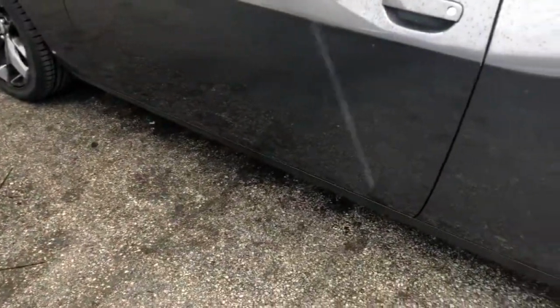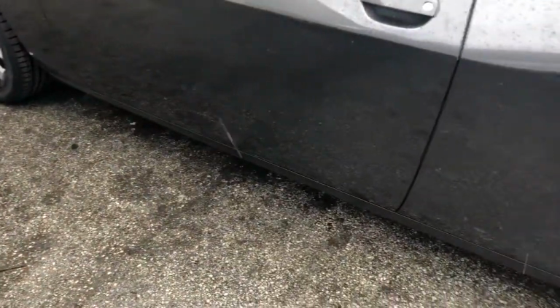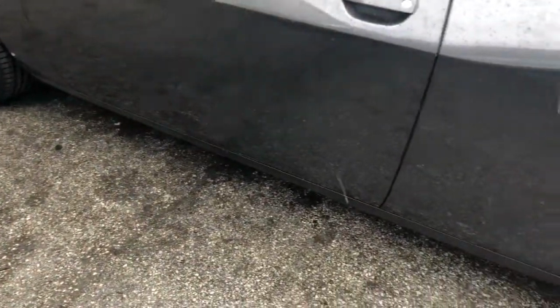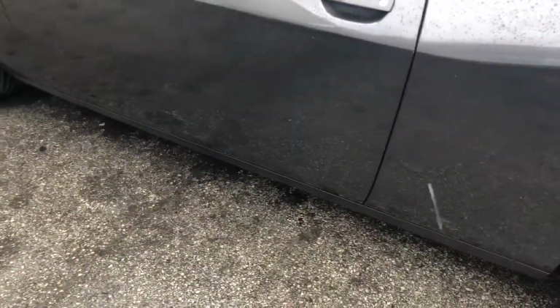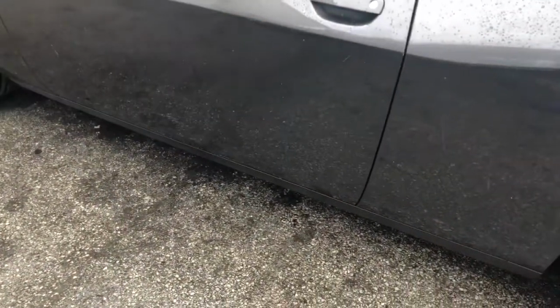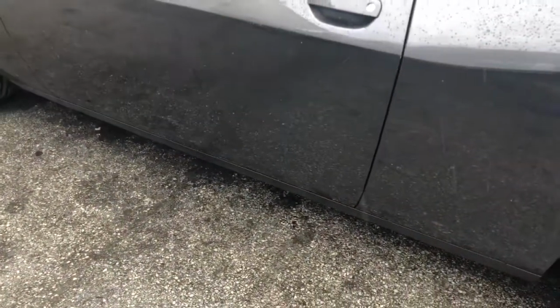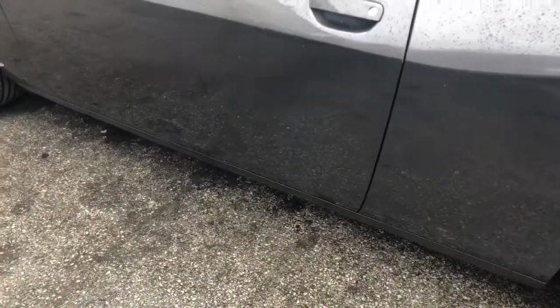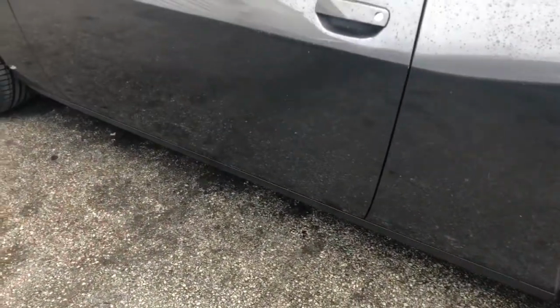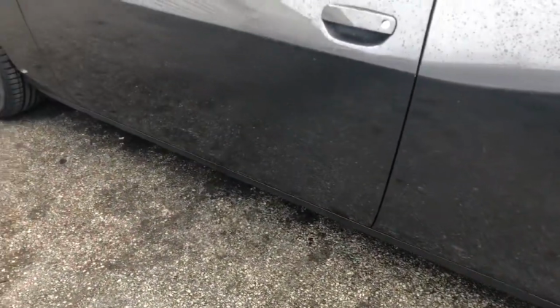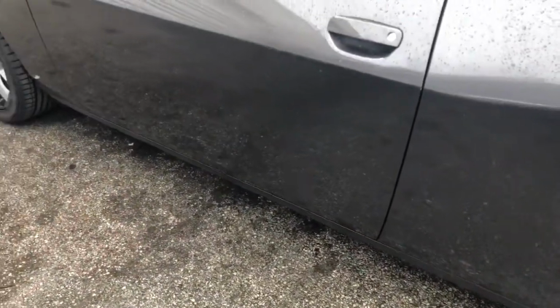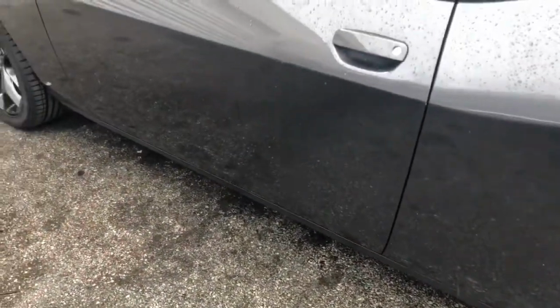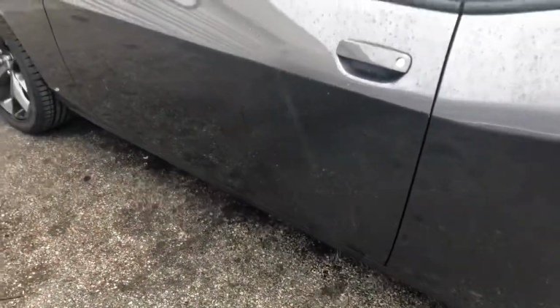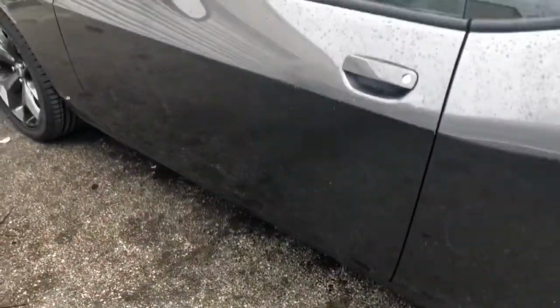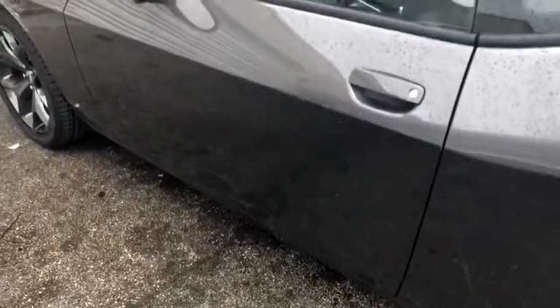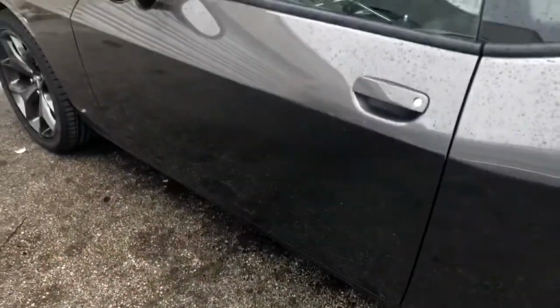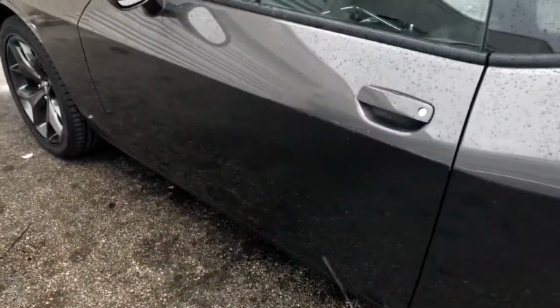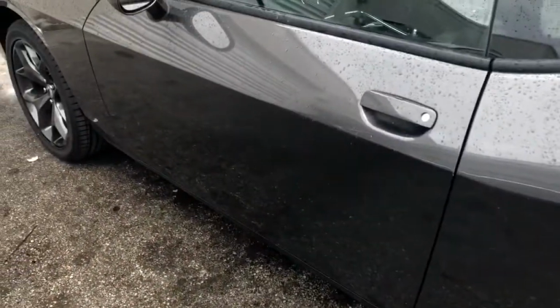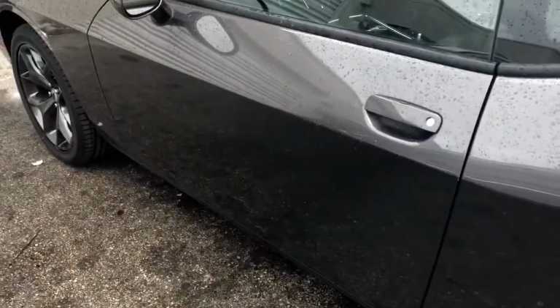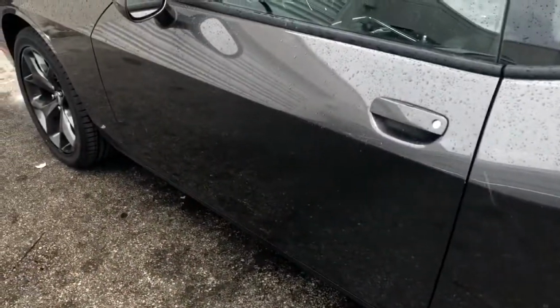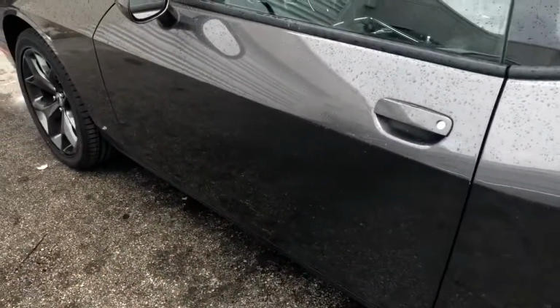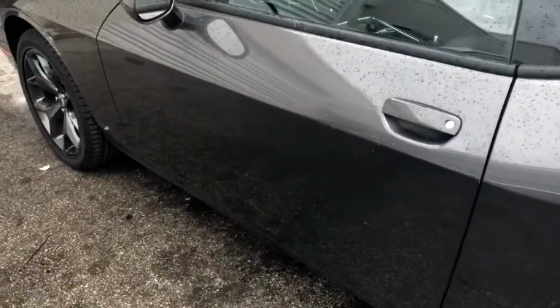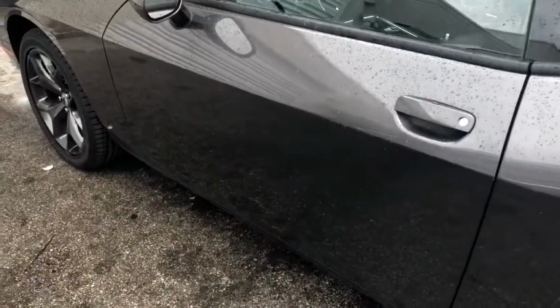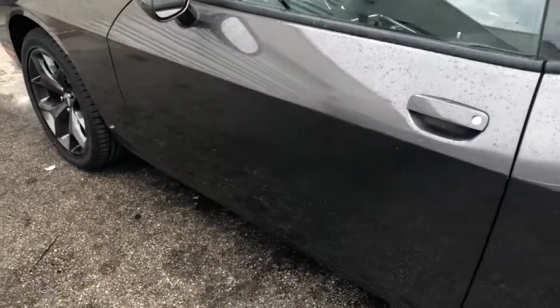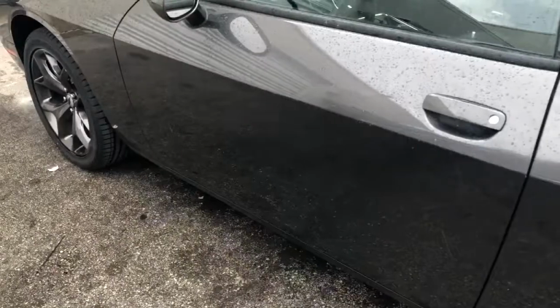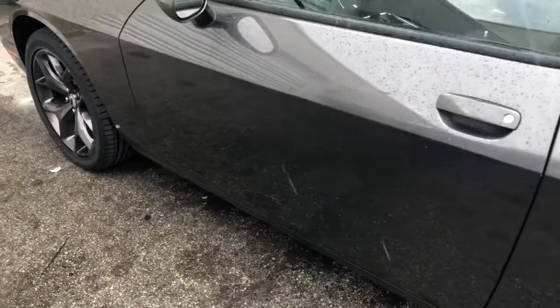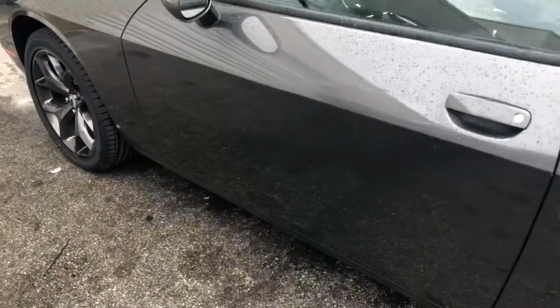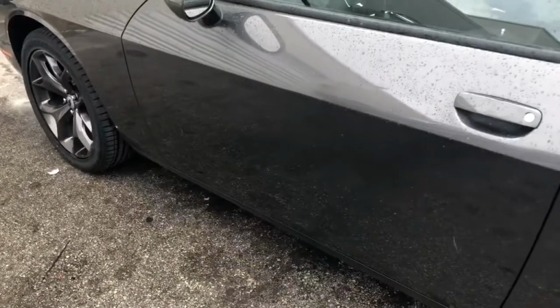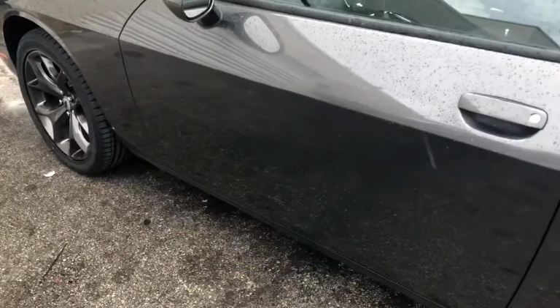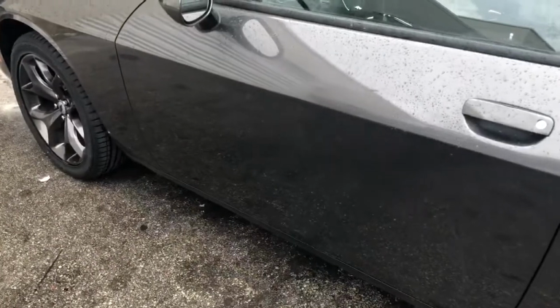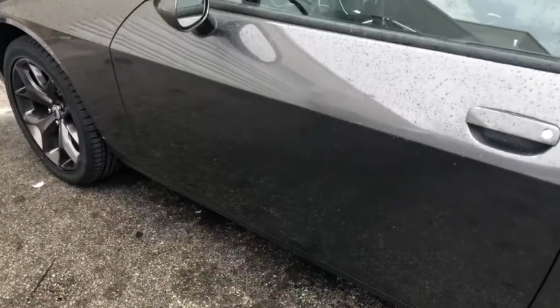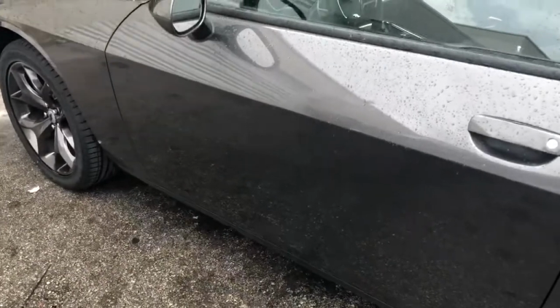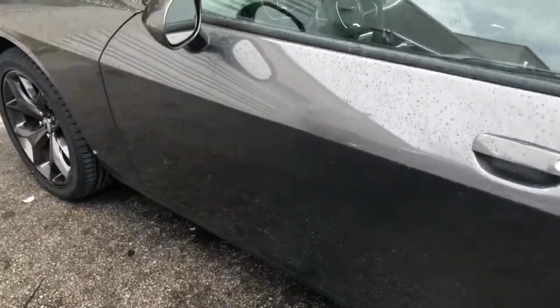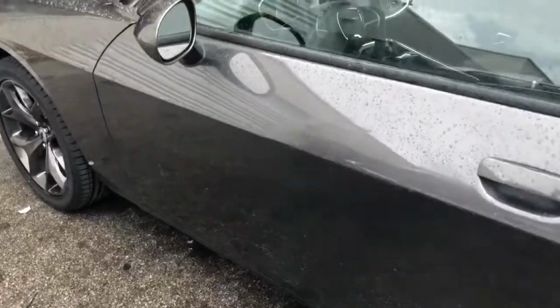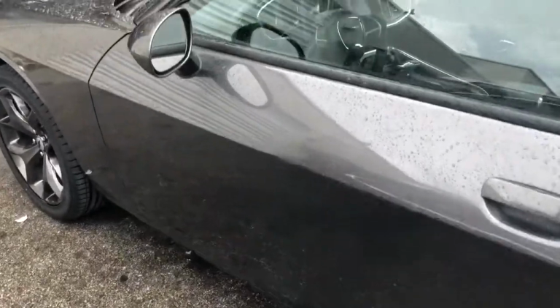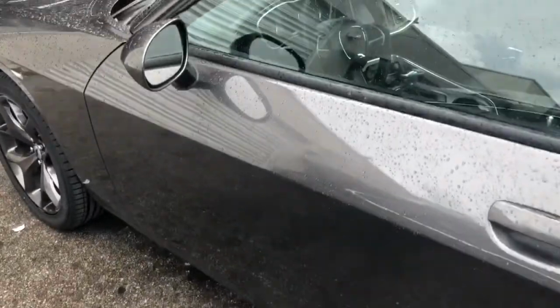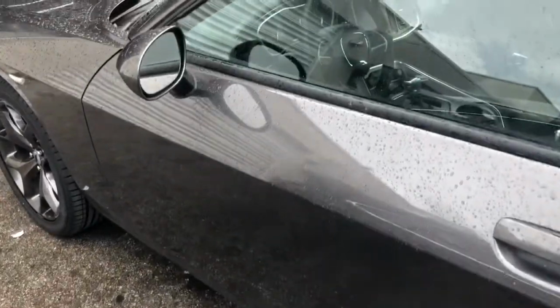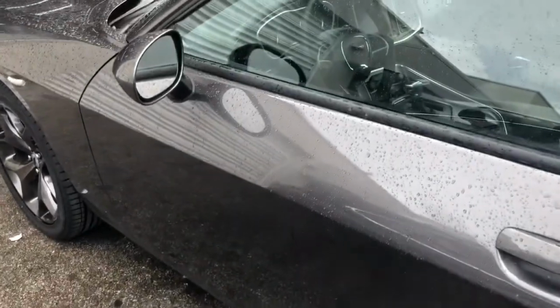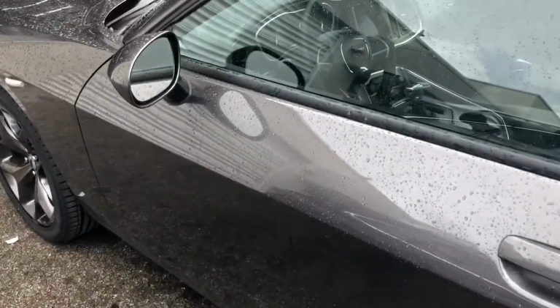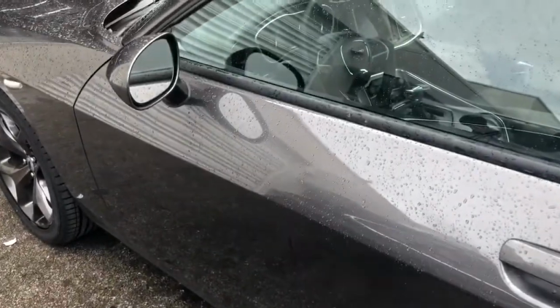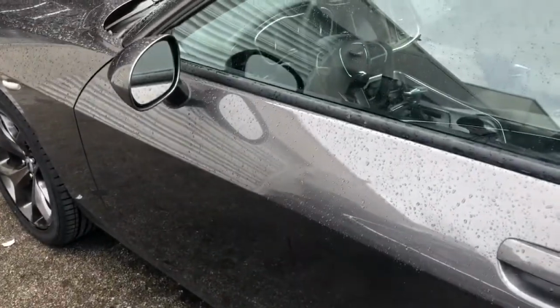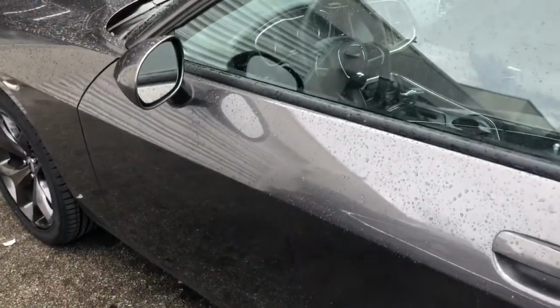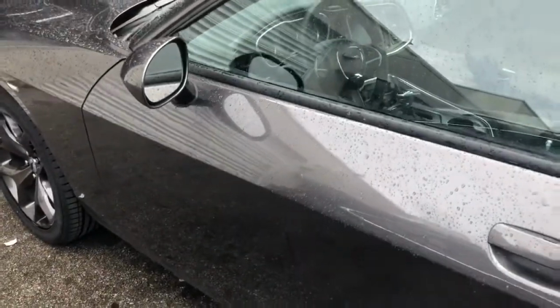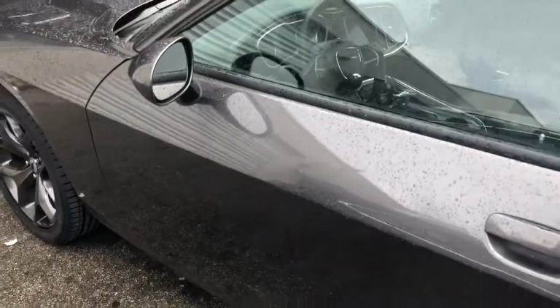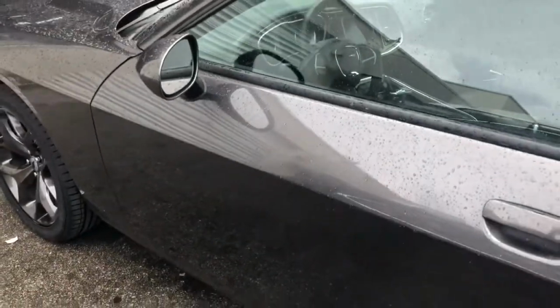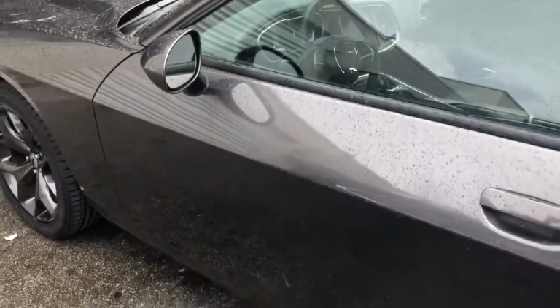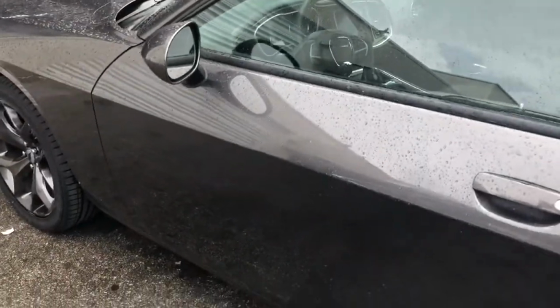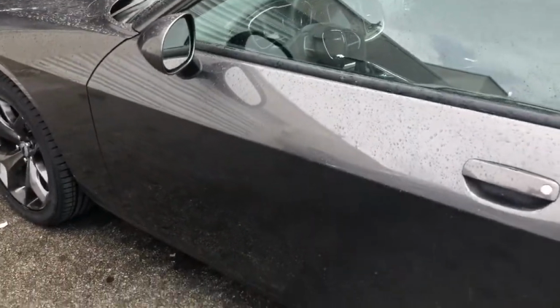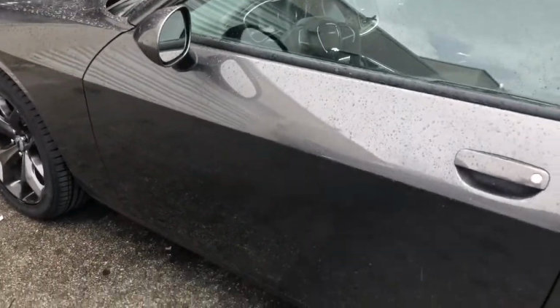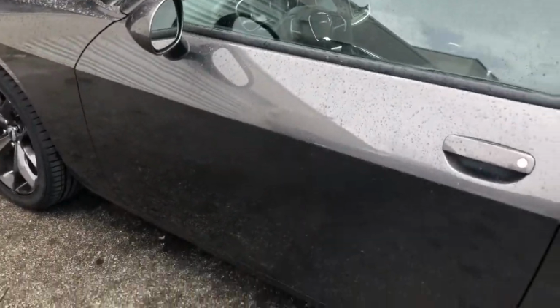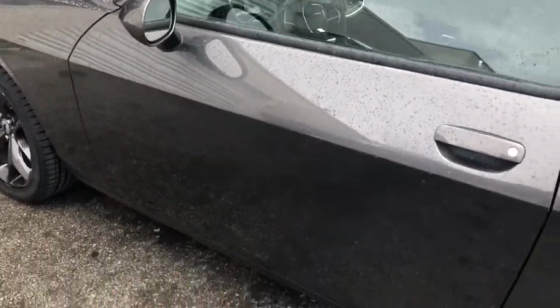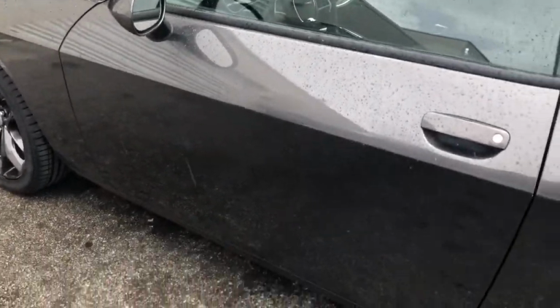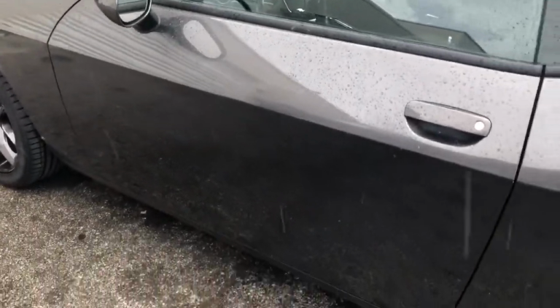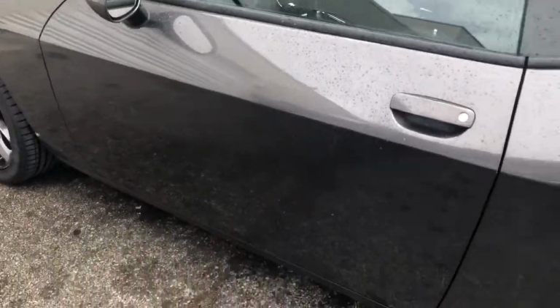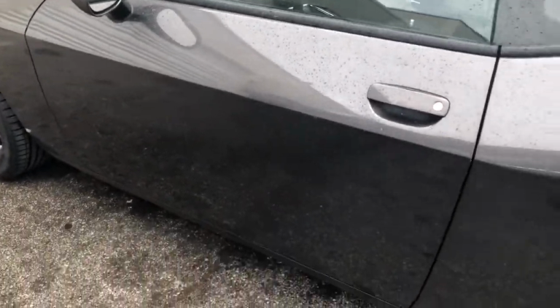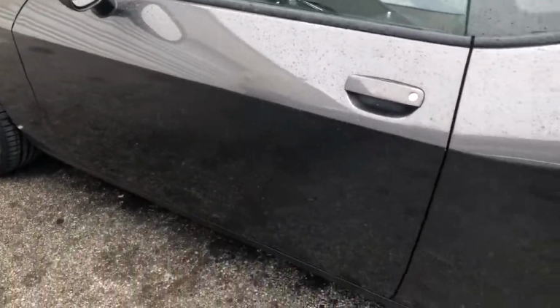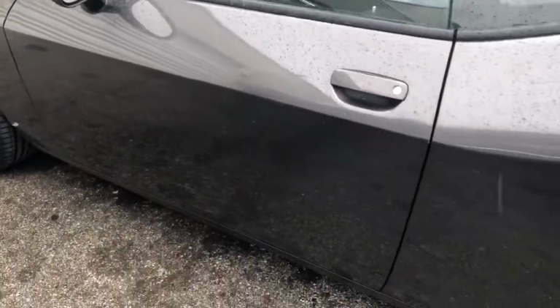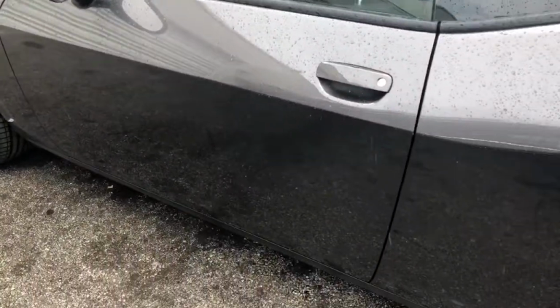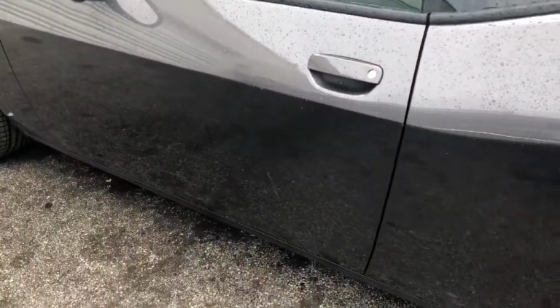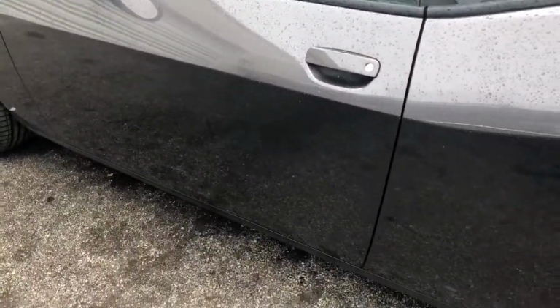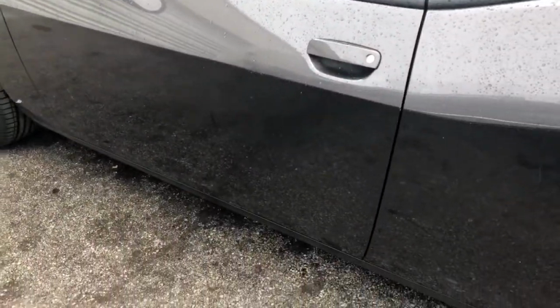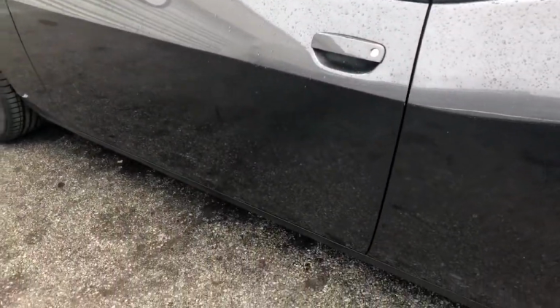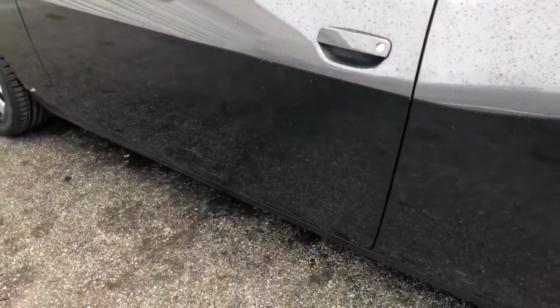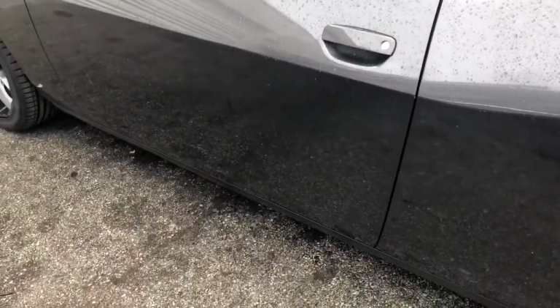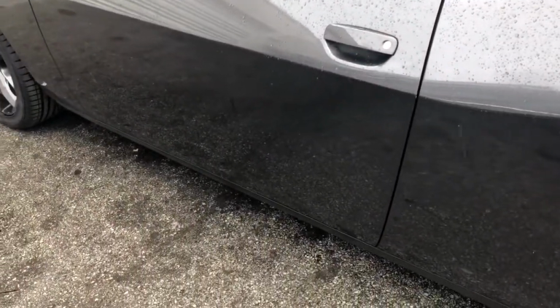In any event that somebody breaks the window to take your airbags or maybe work on your radio, the alarm will fire off.